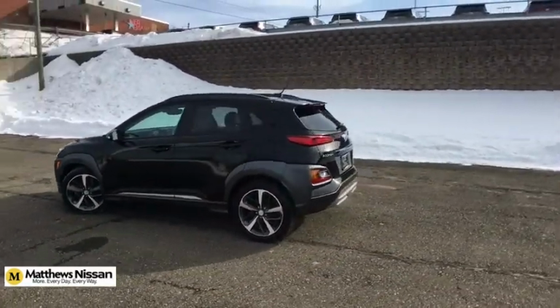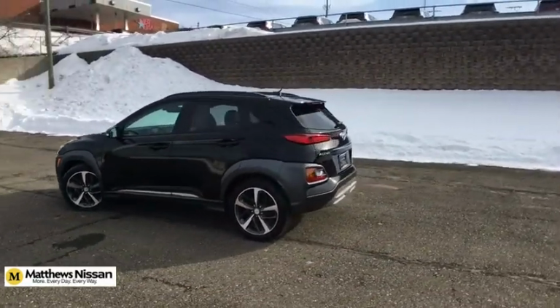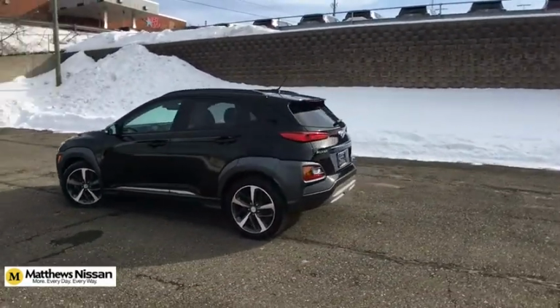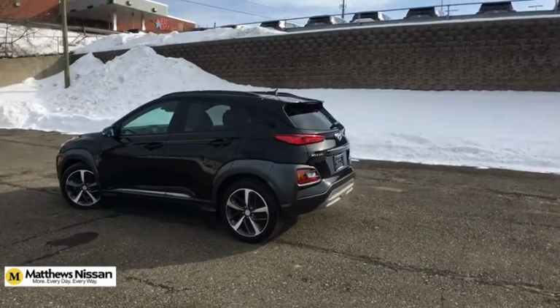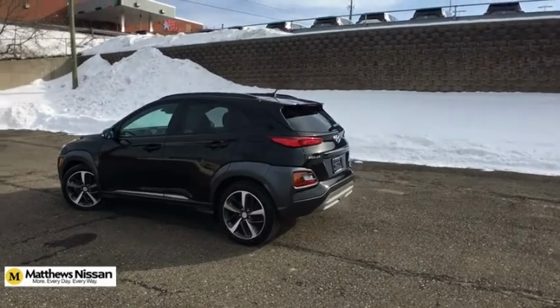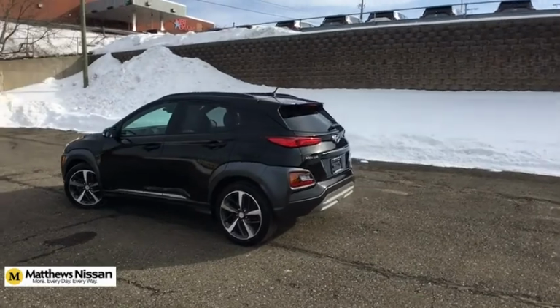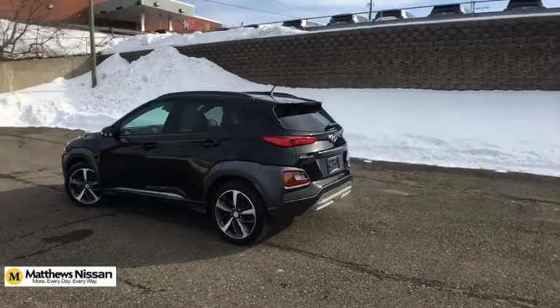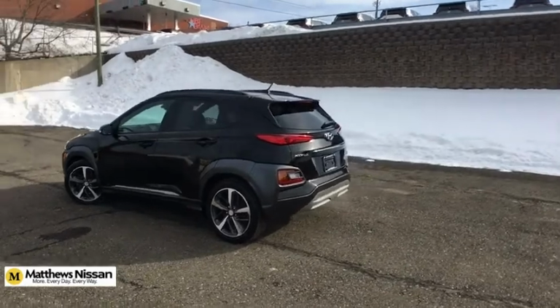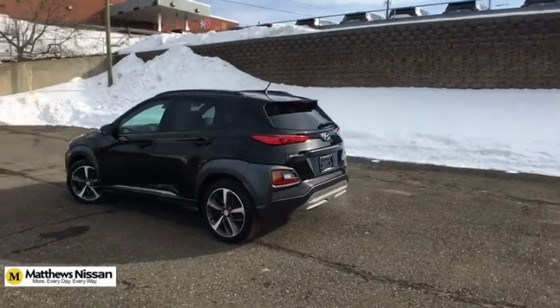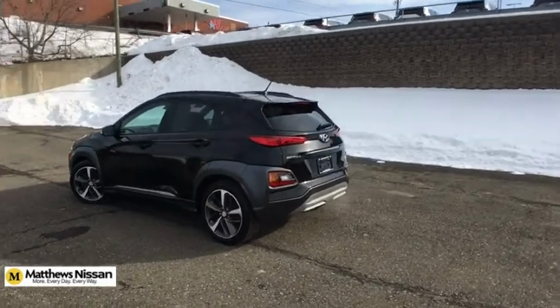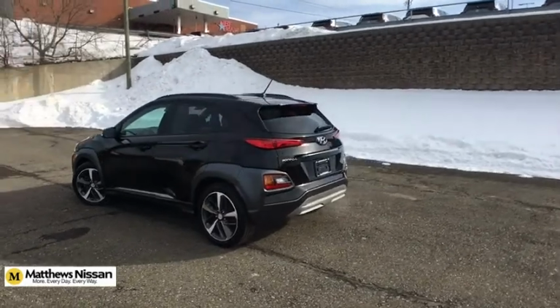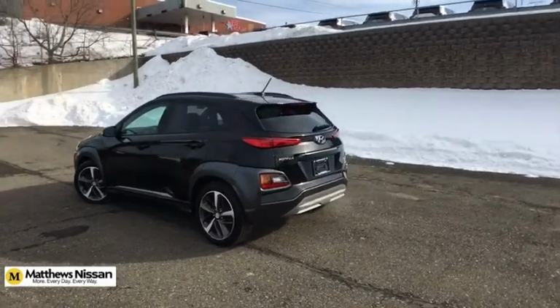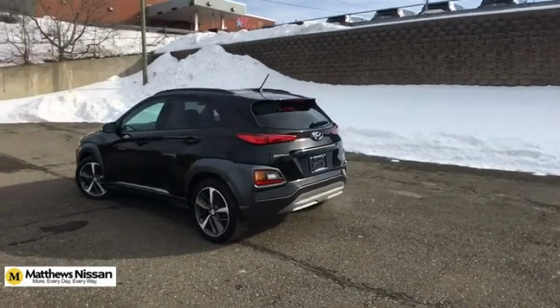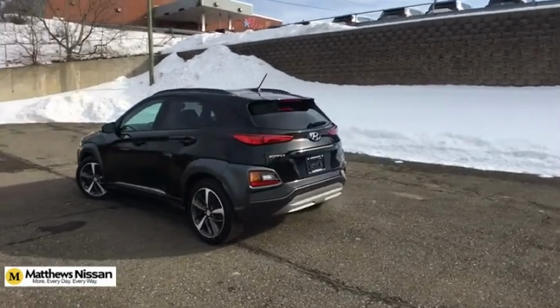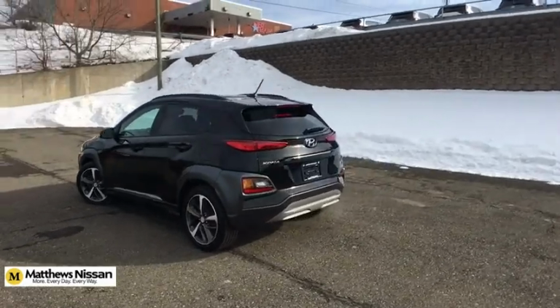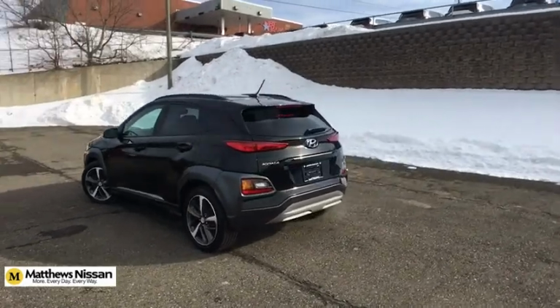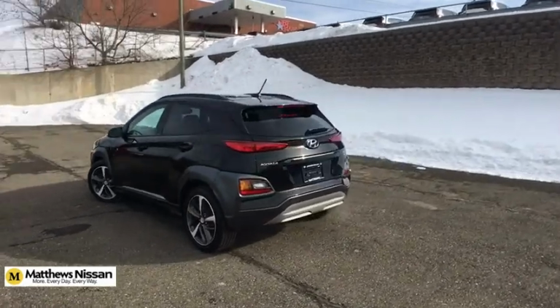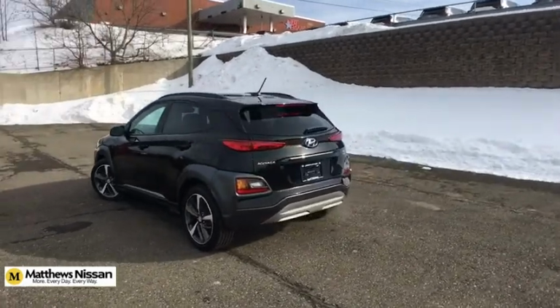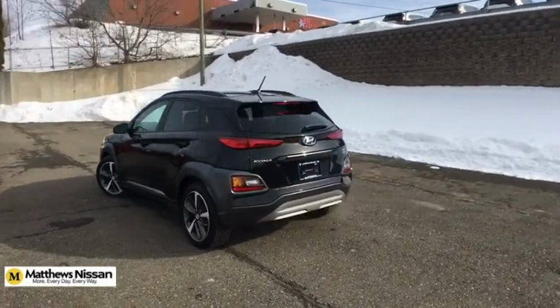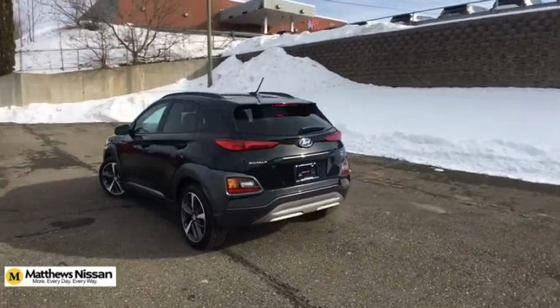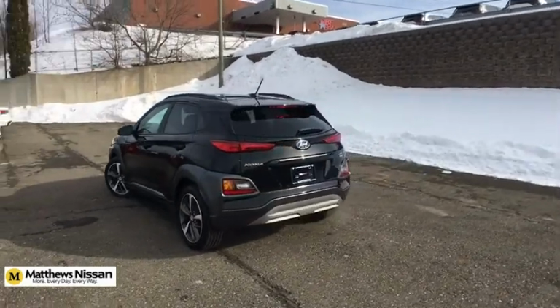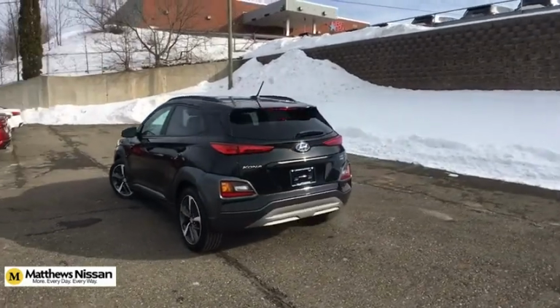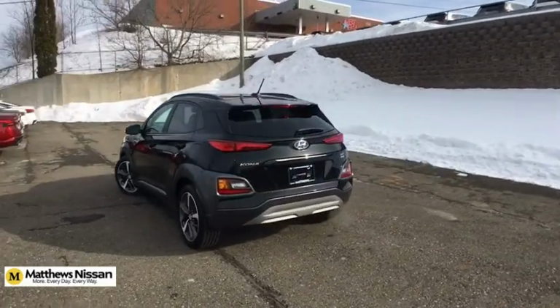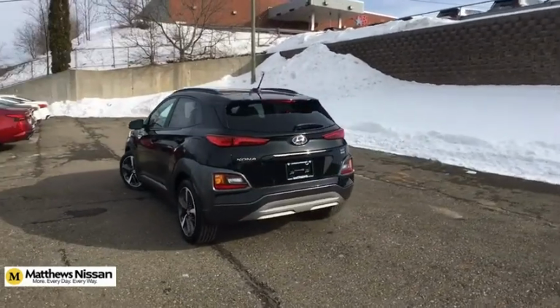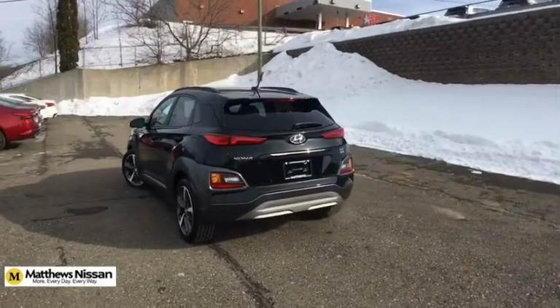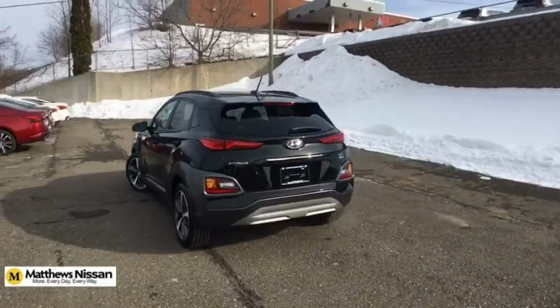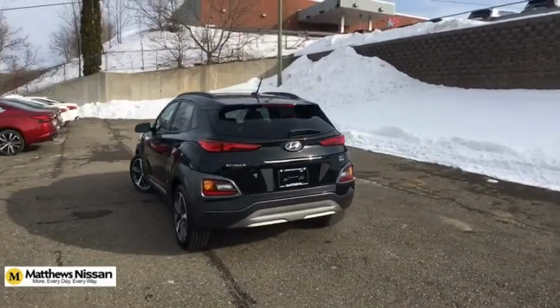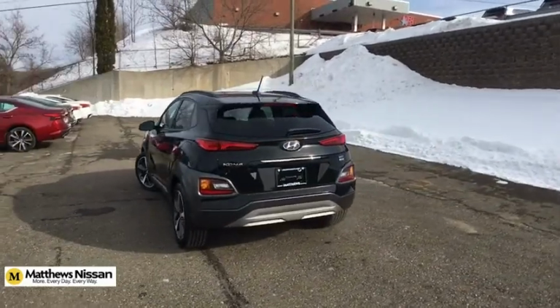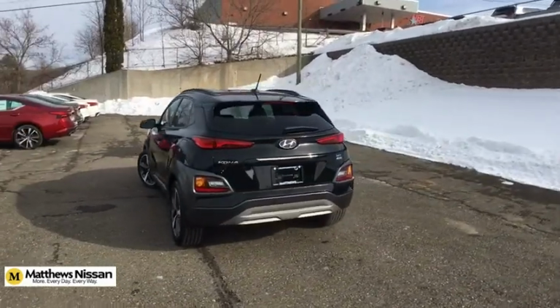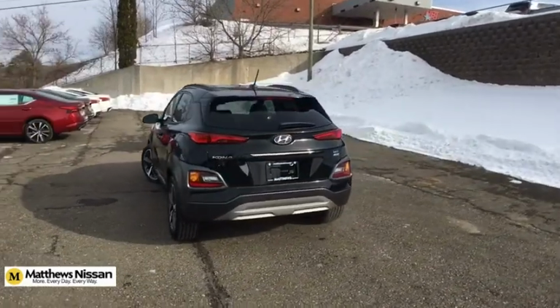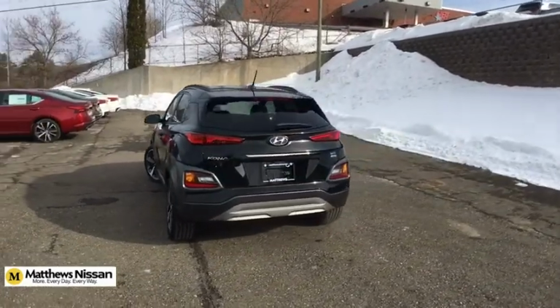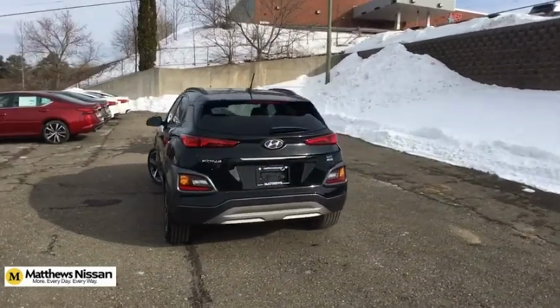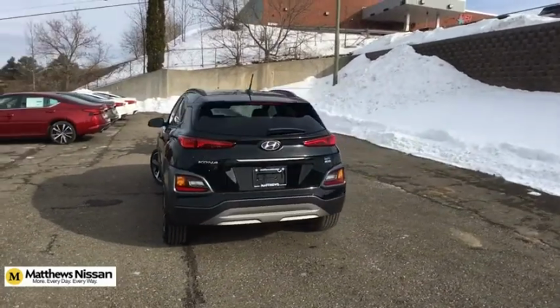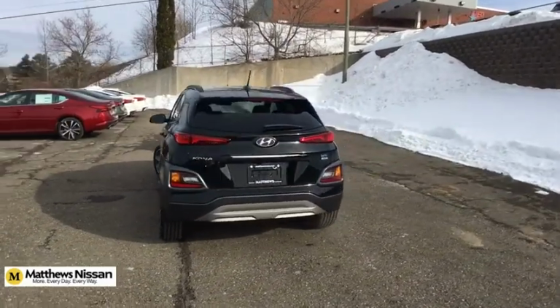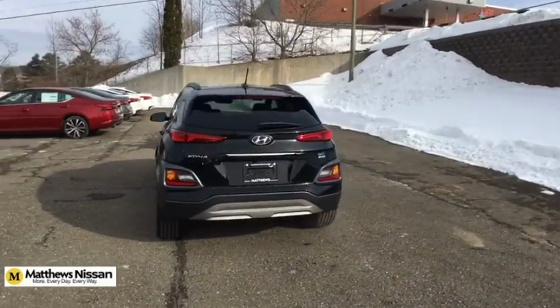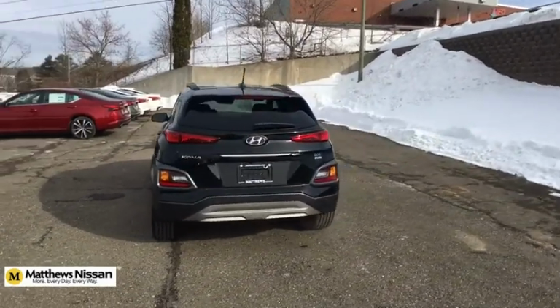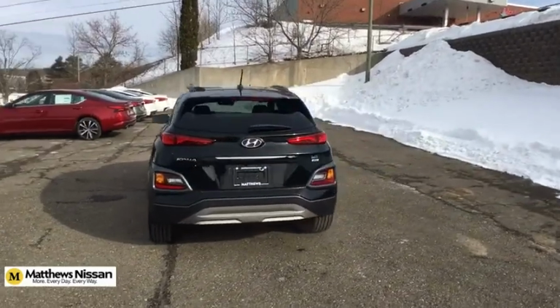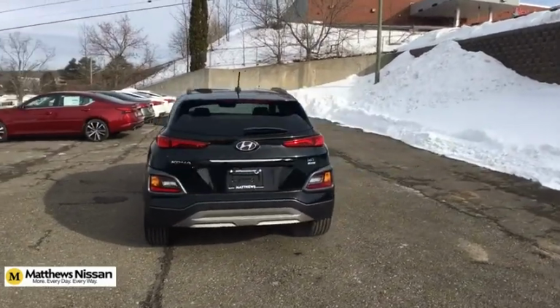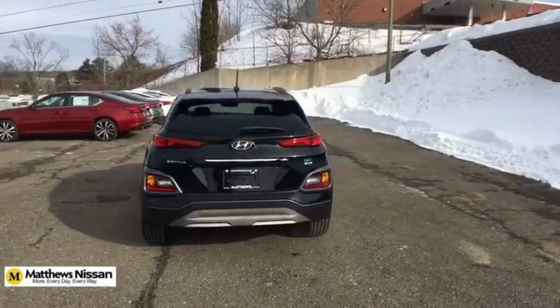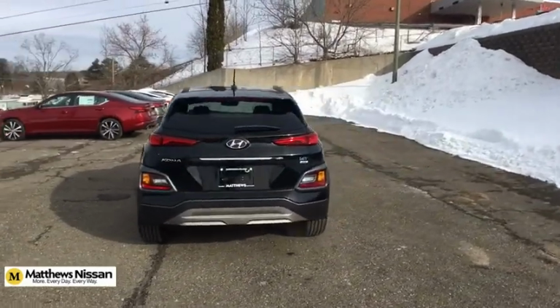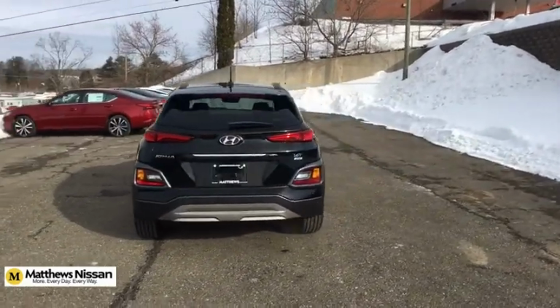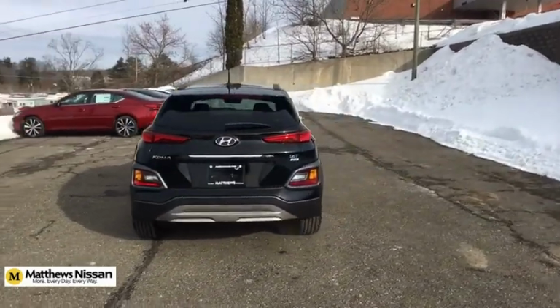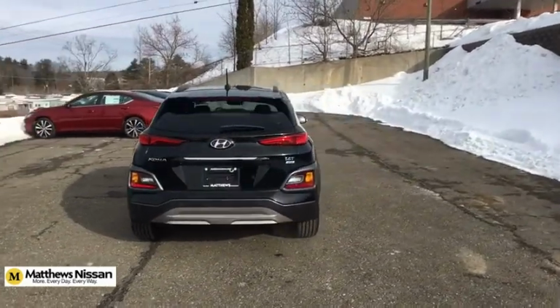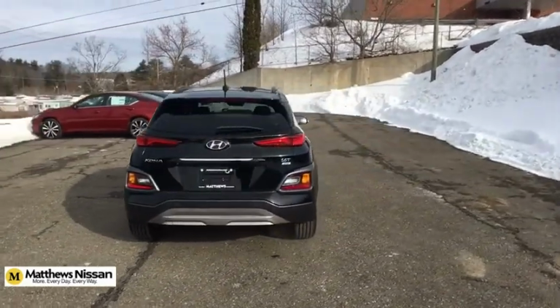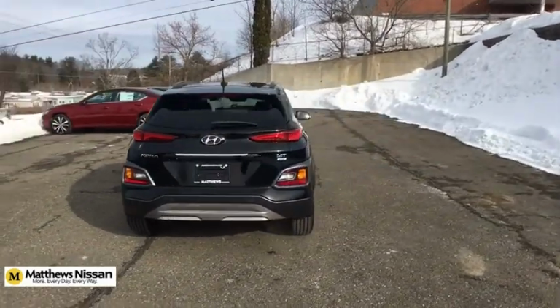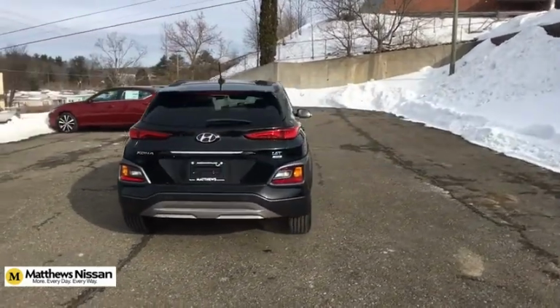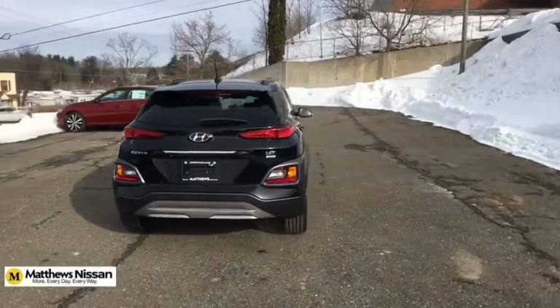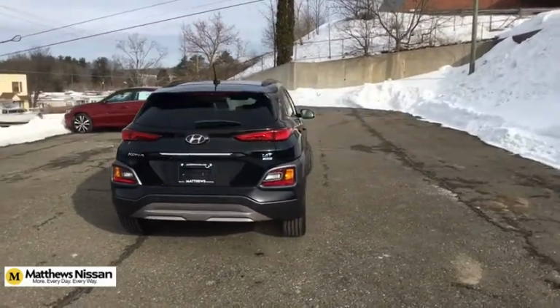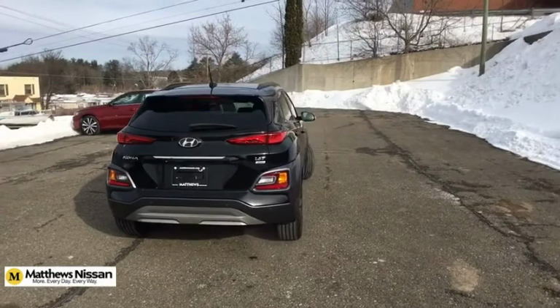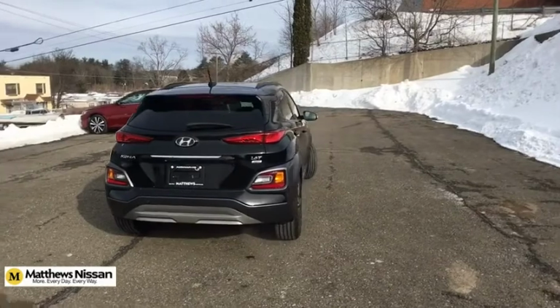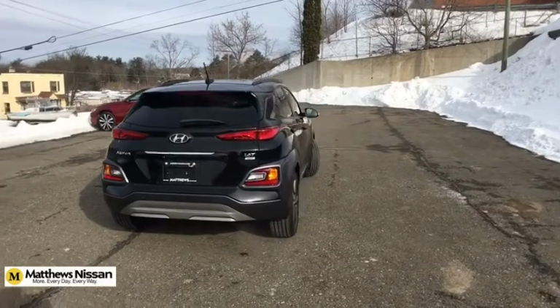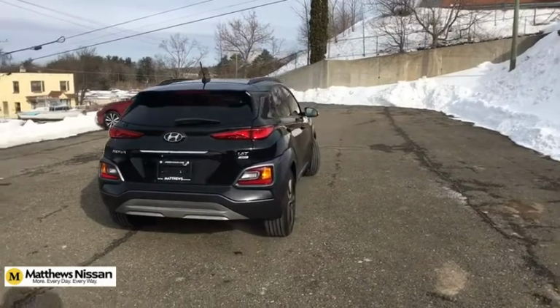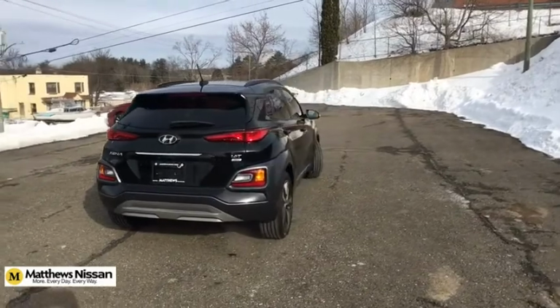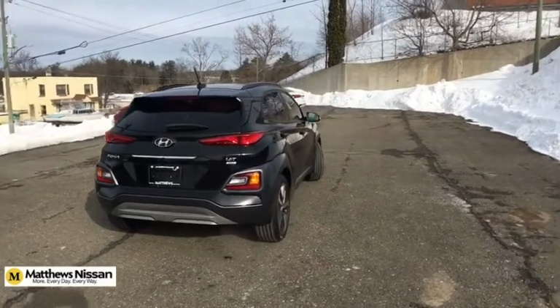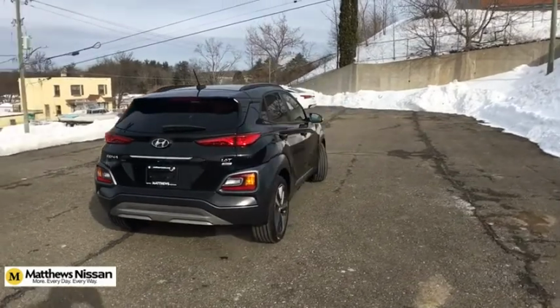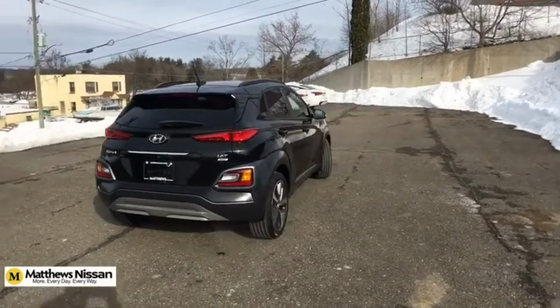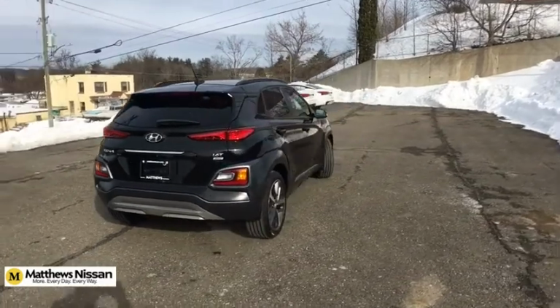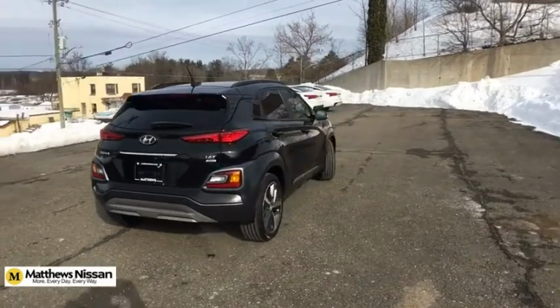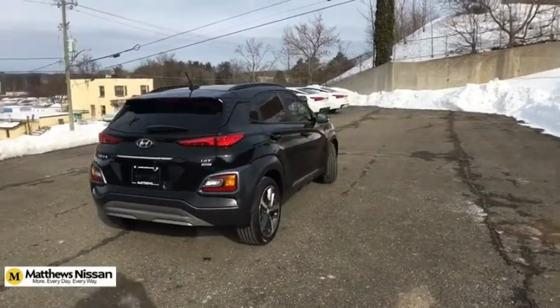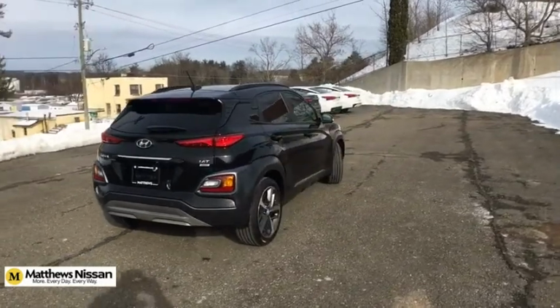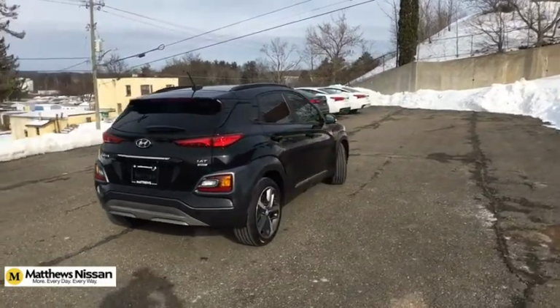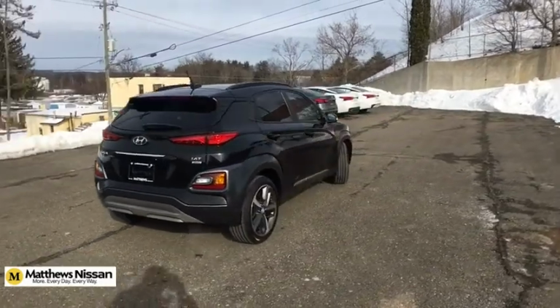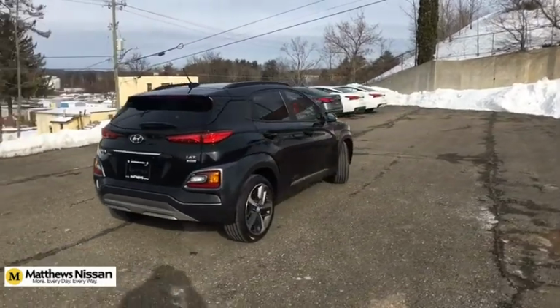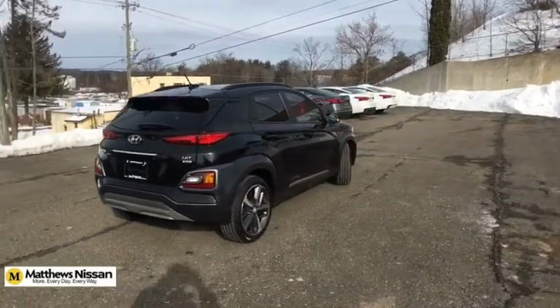Carpeted floor mats. This beauty is sure to make you the talk of the neighborhood, so call or drop in for a test drive today.